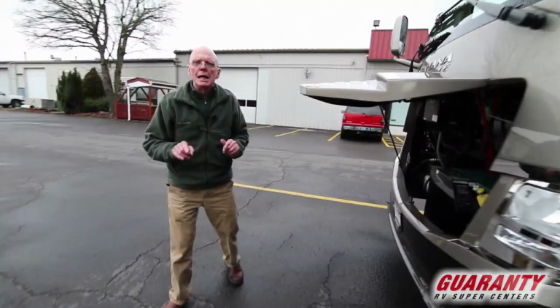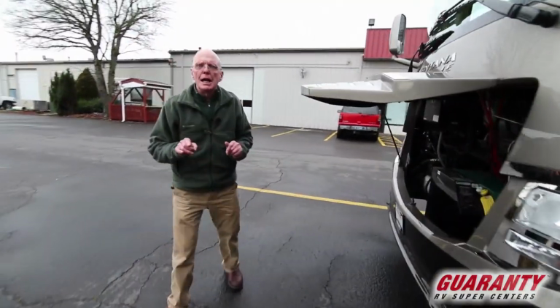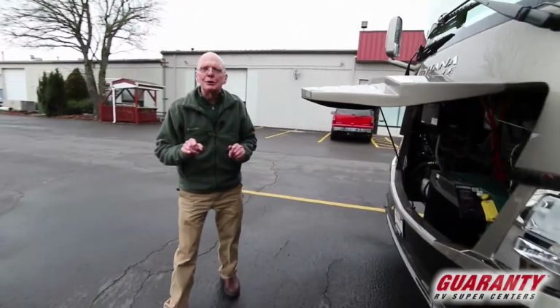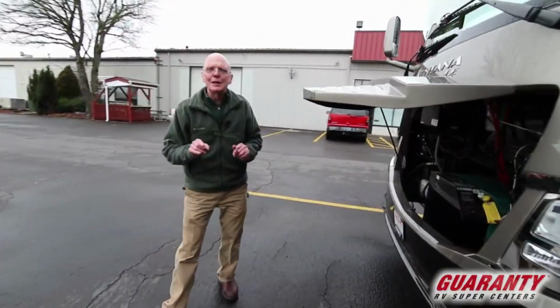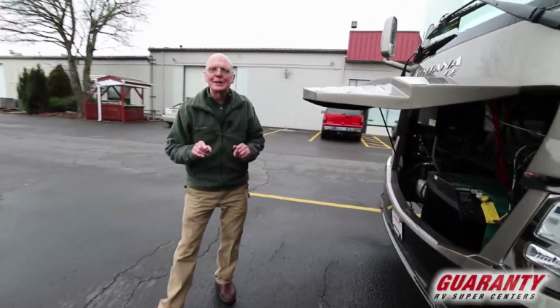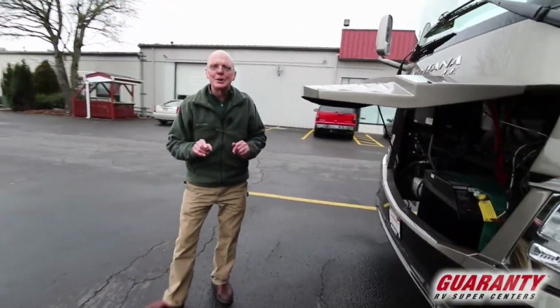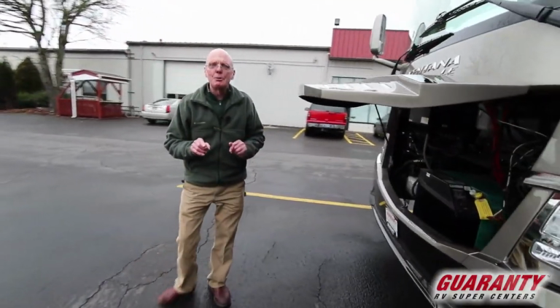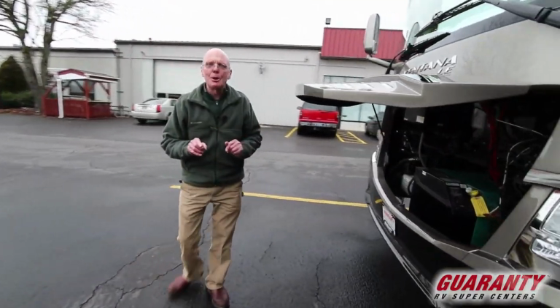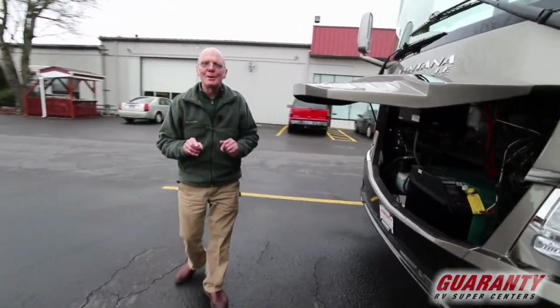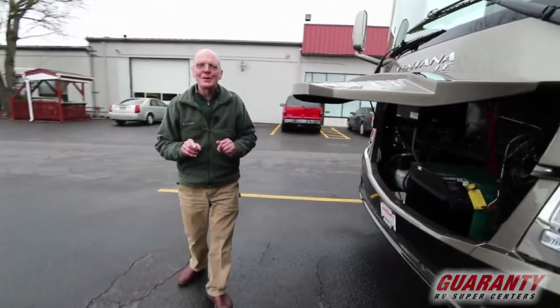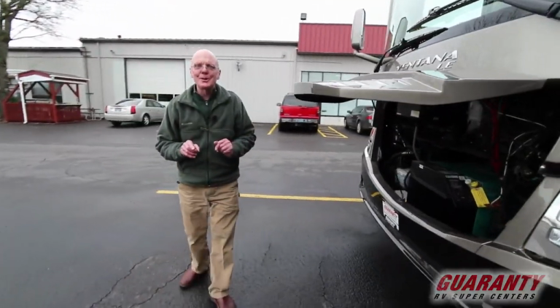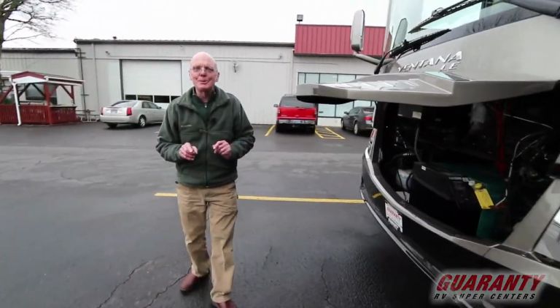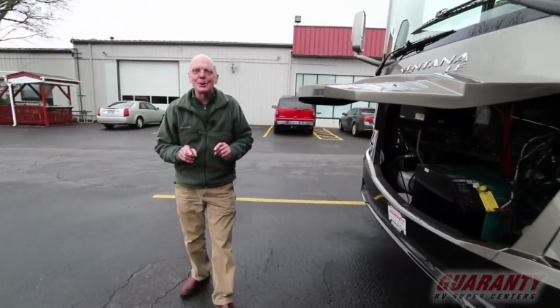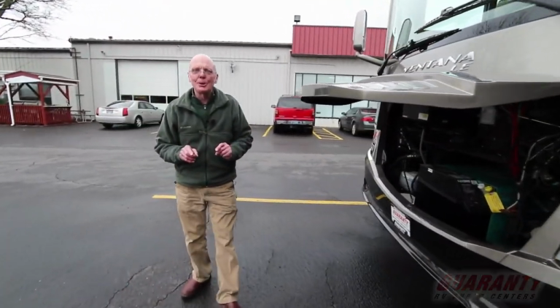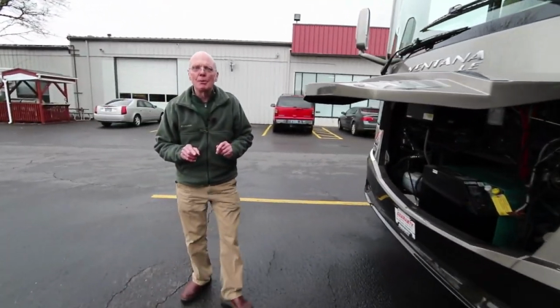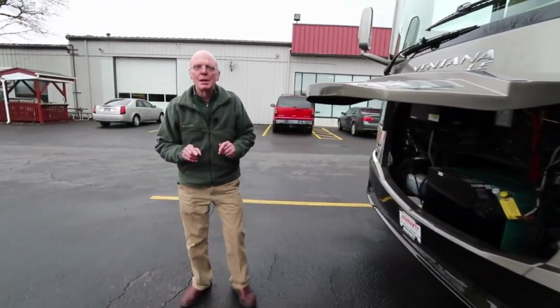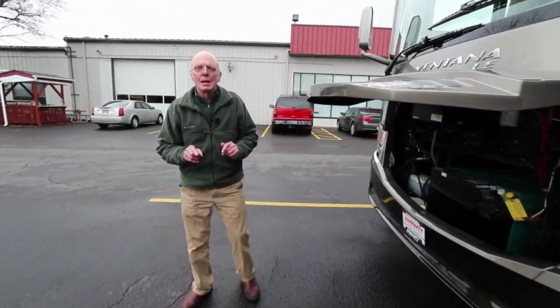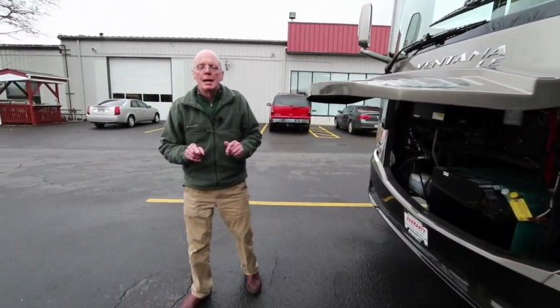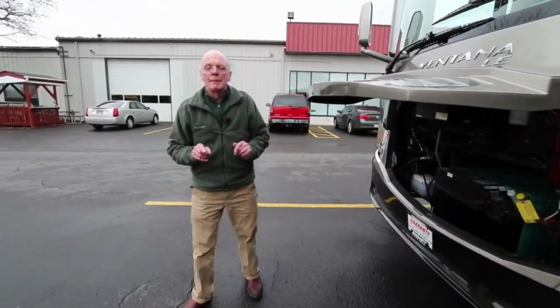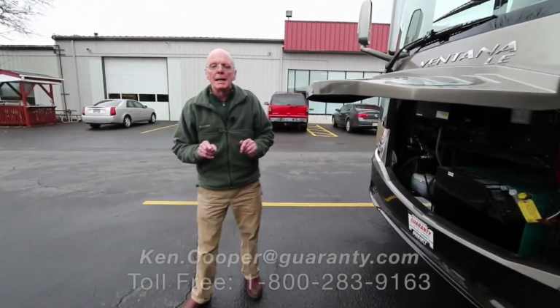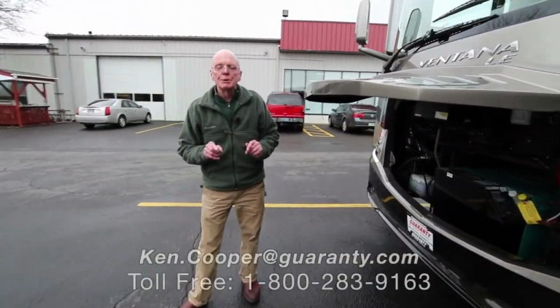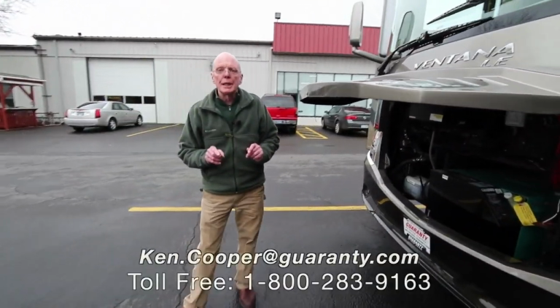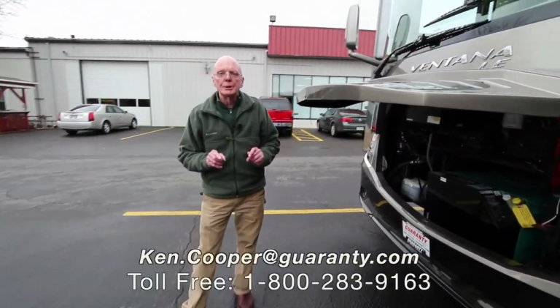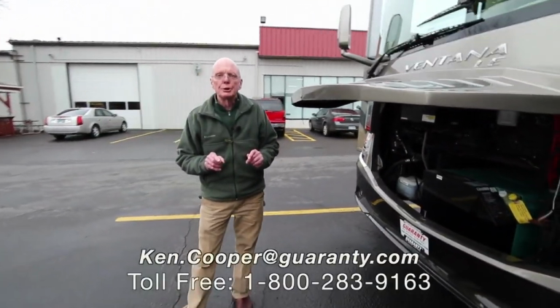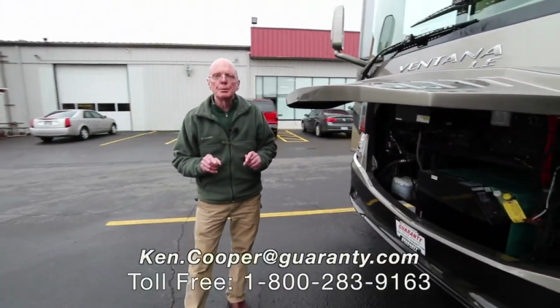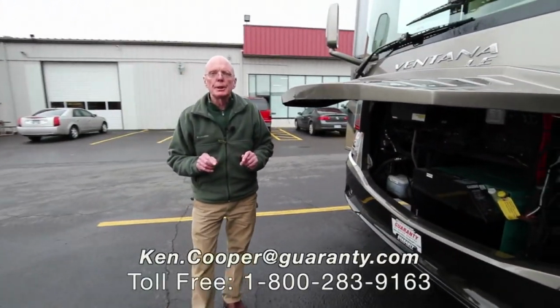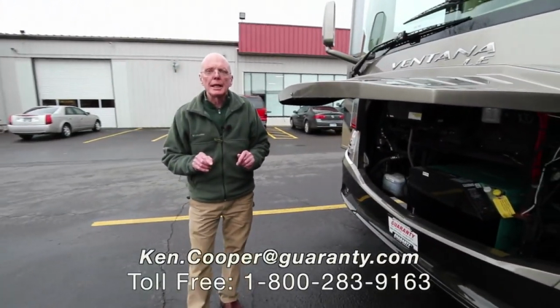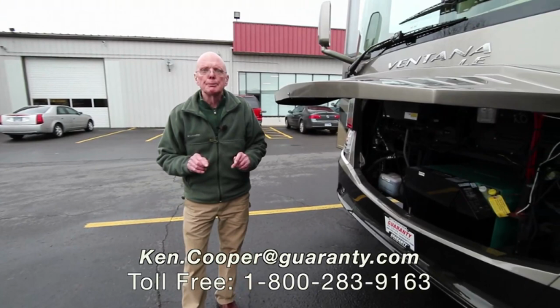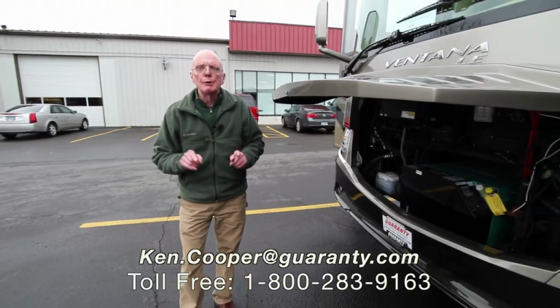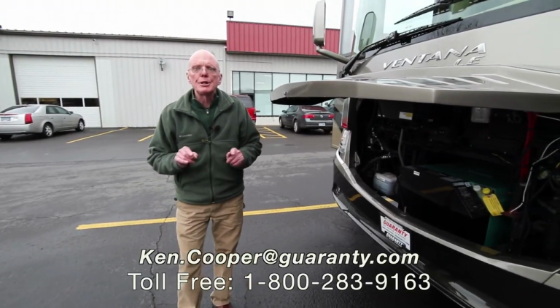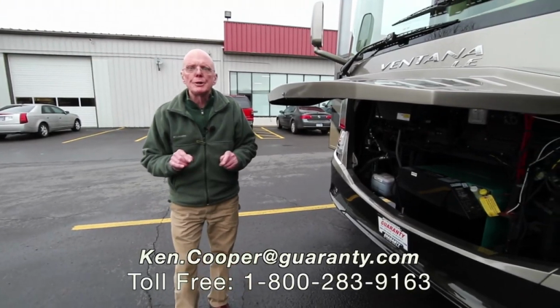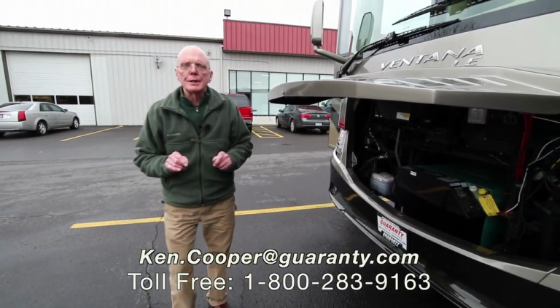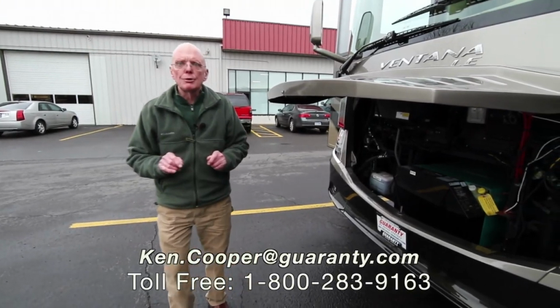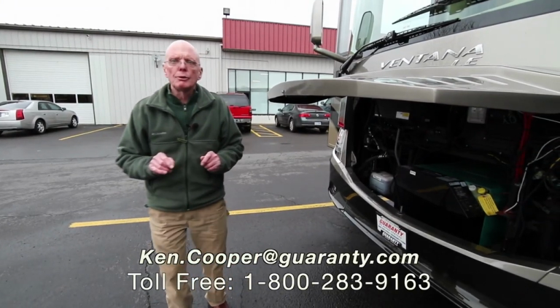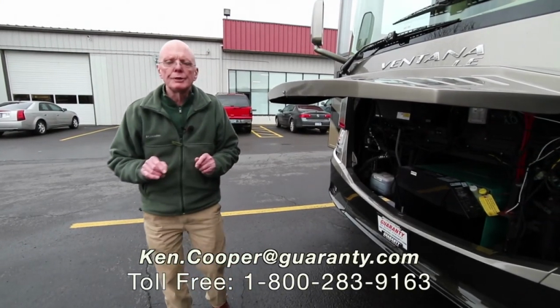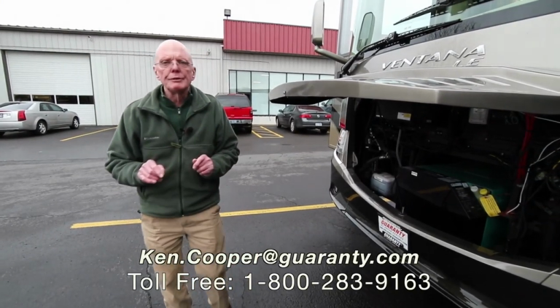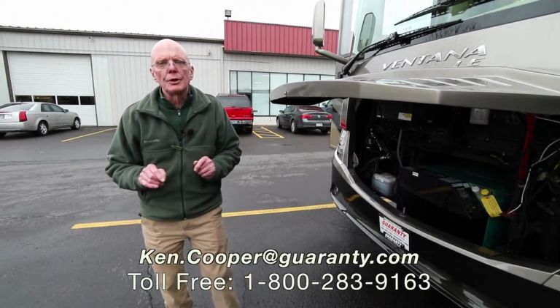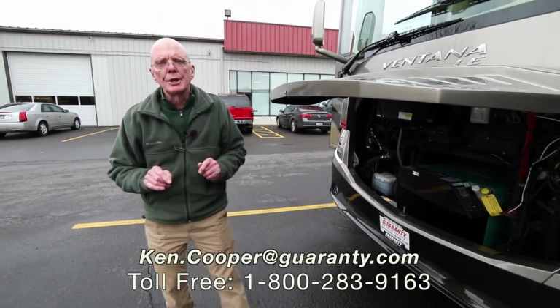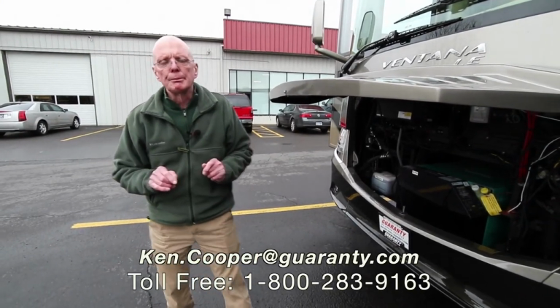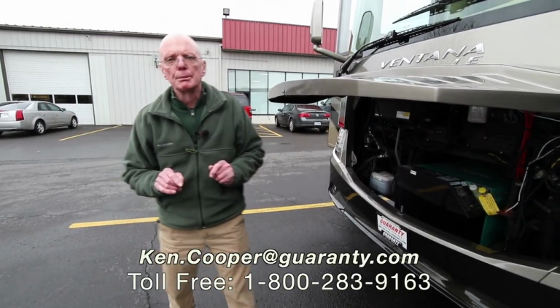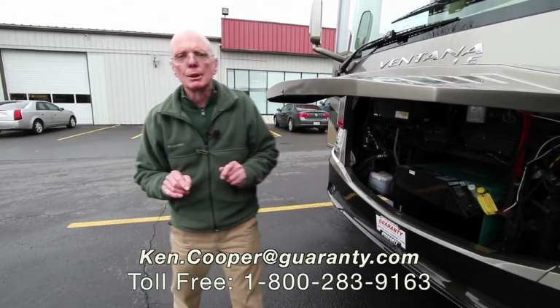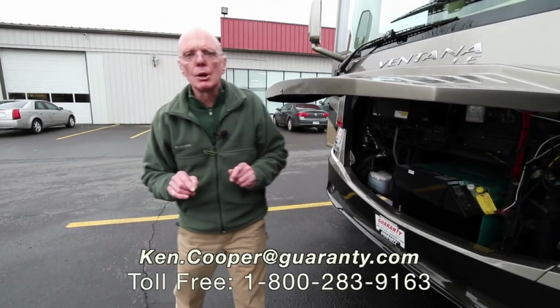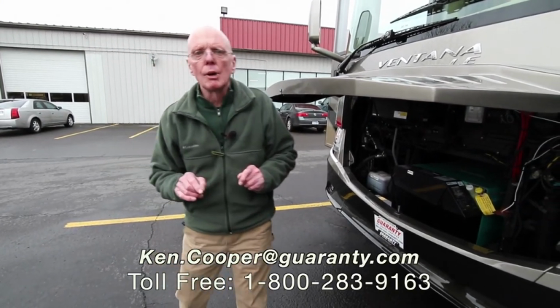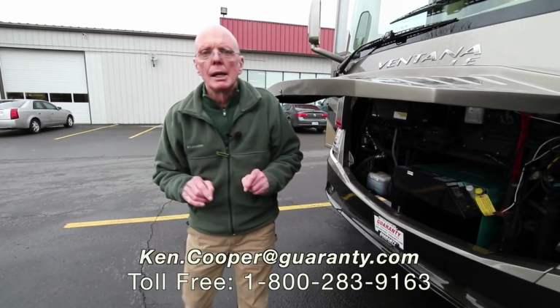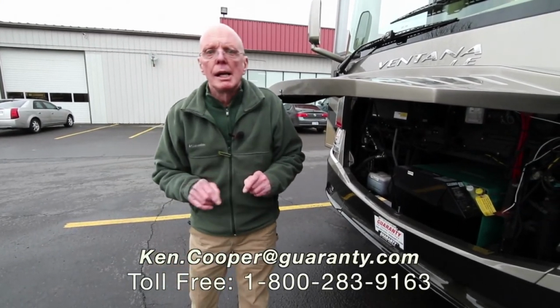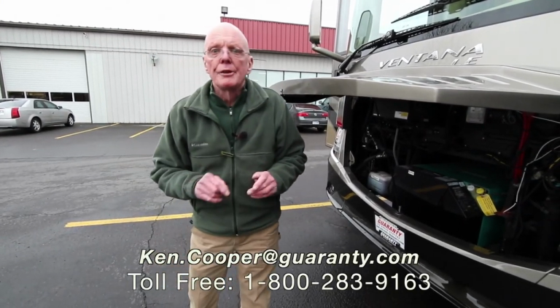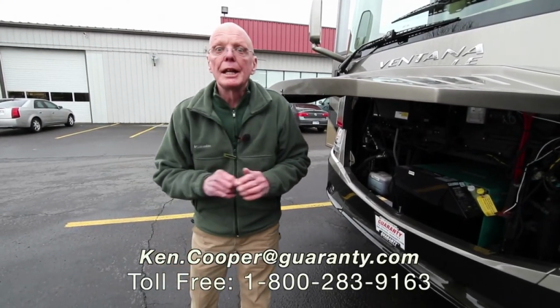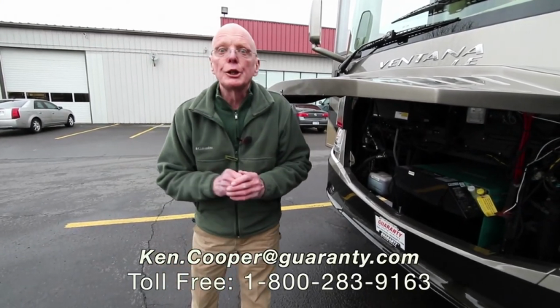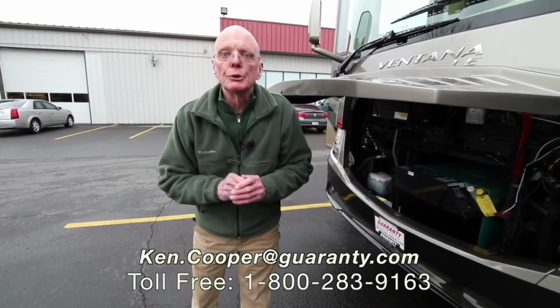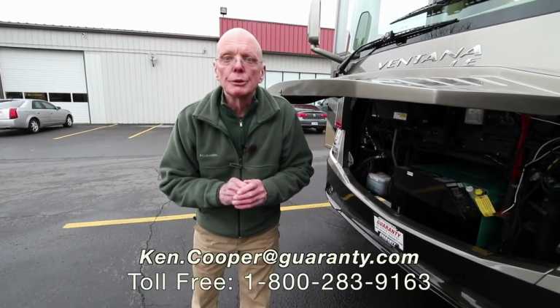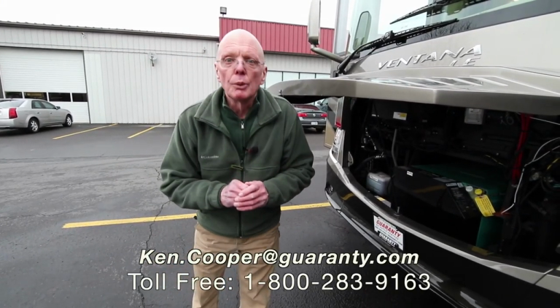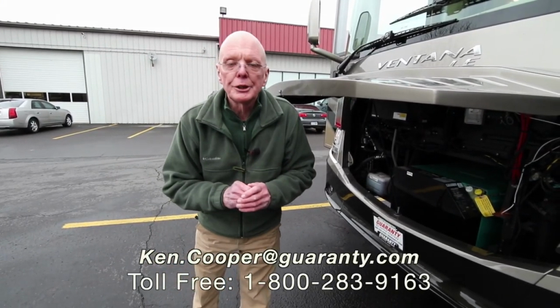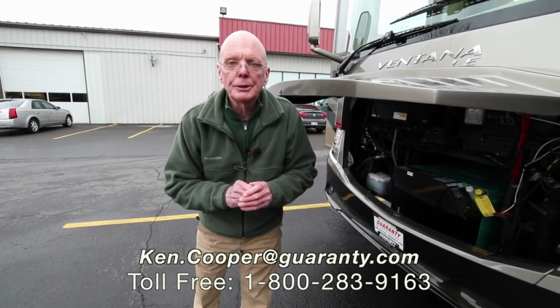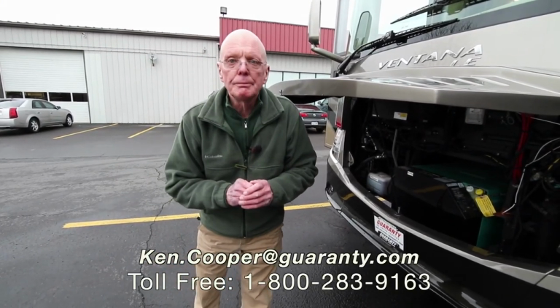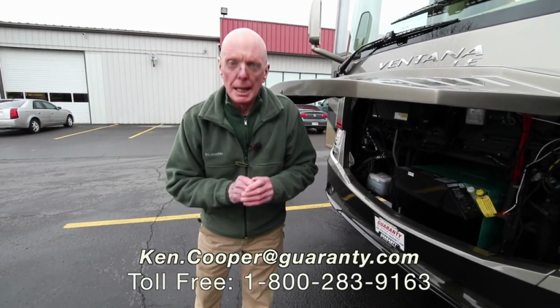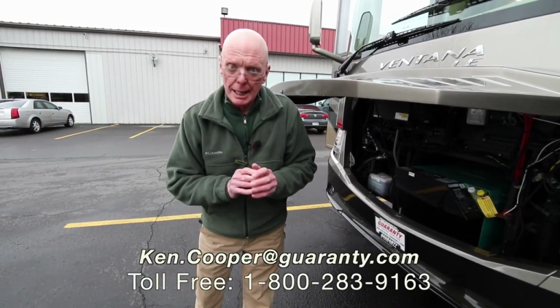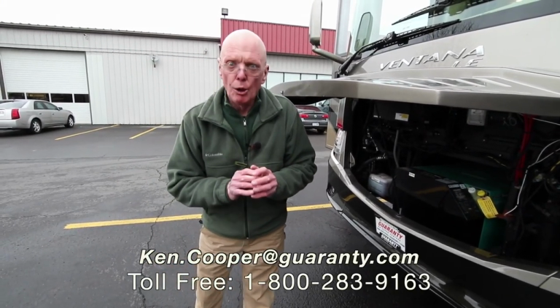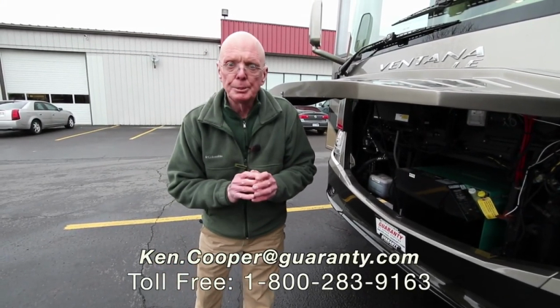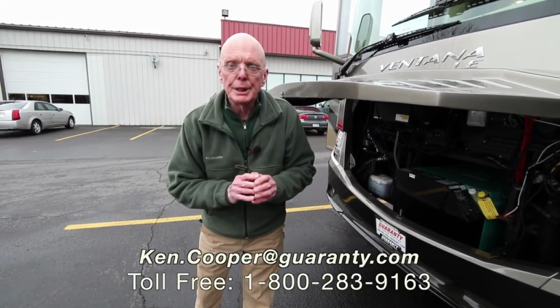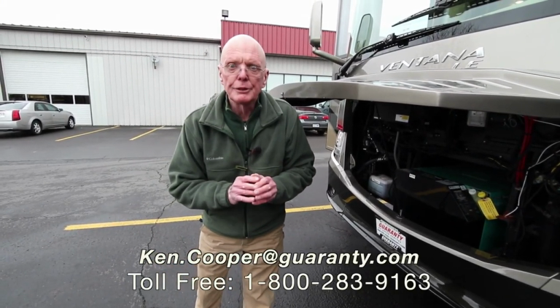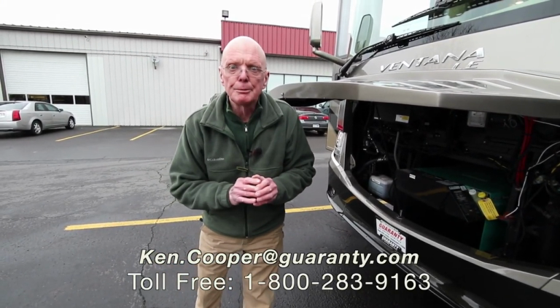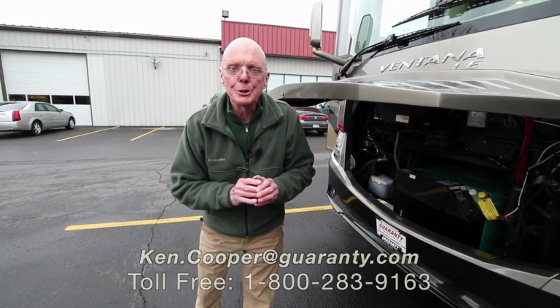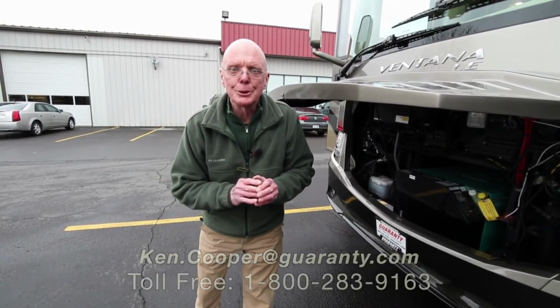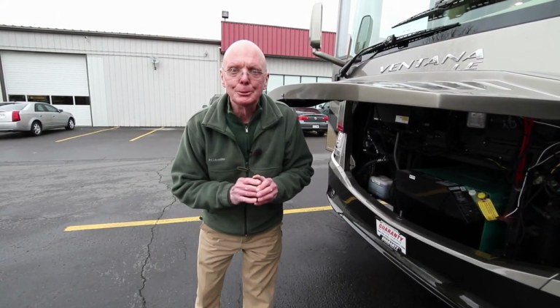If you'd like to know more about this motorhome, my name is Ken Cooper. I can be reached at the toll-free phone number below. Thank you for watching and I hope to hear from you soon.